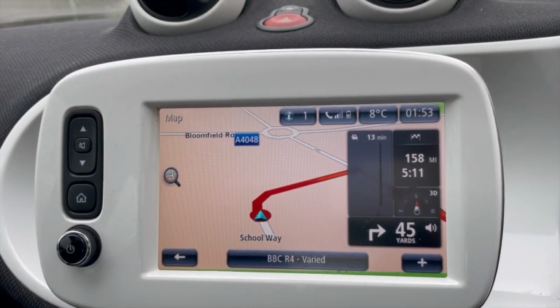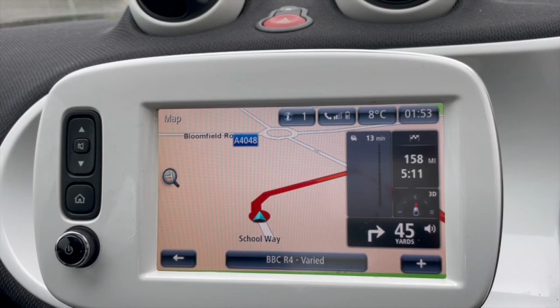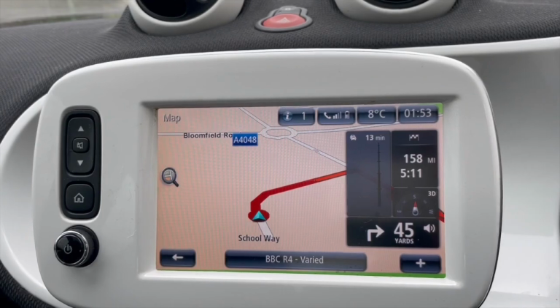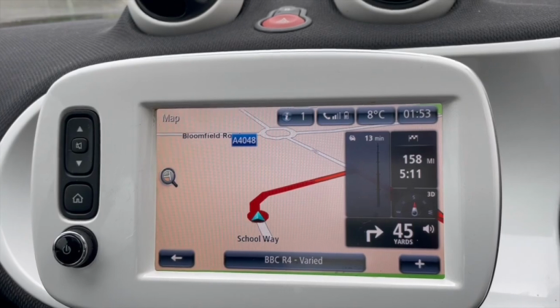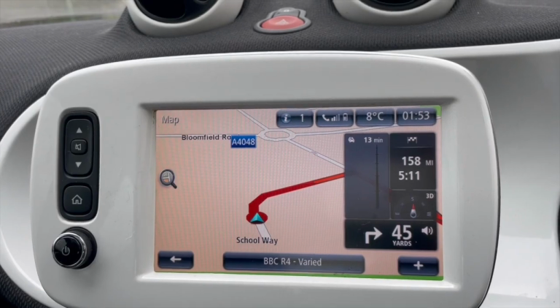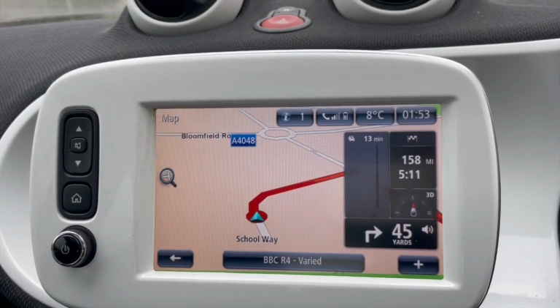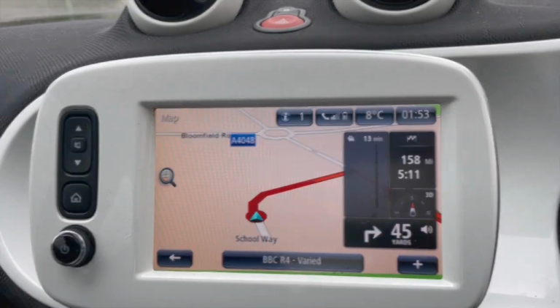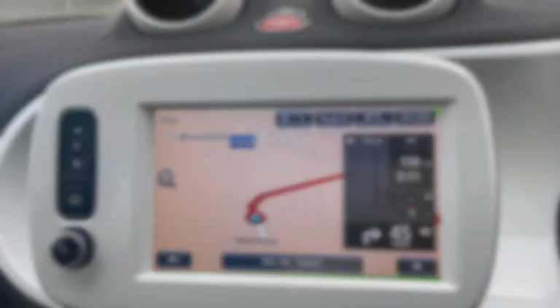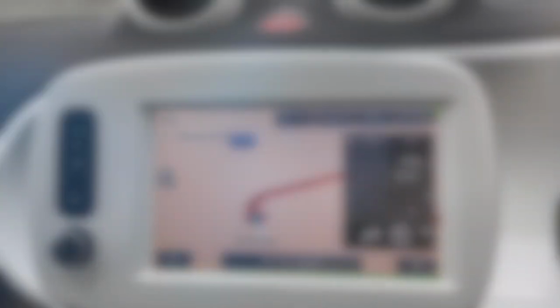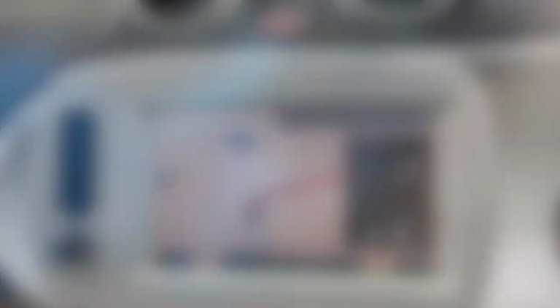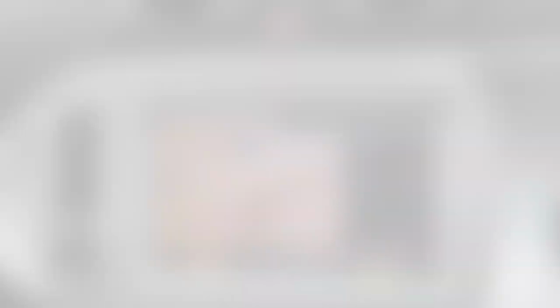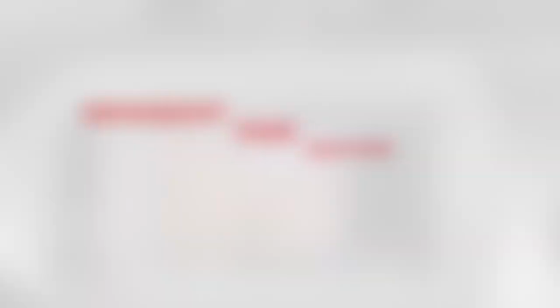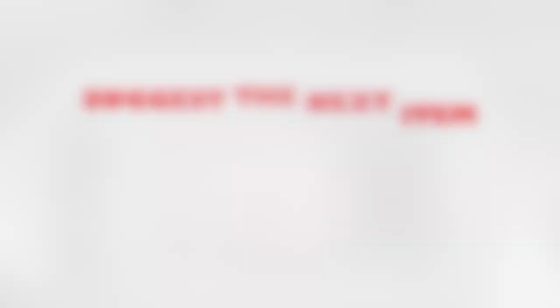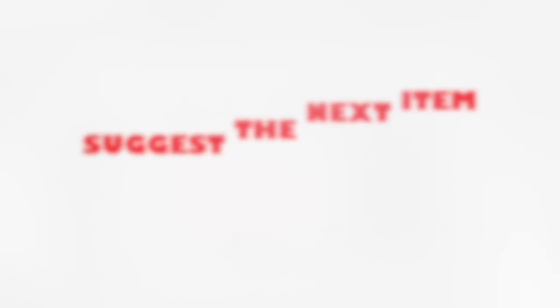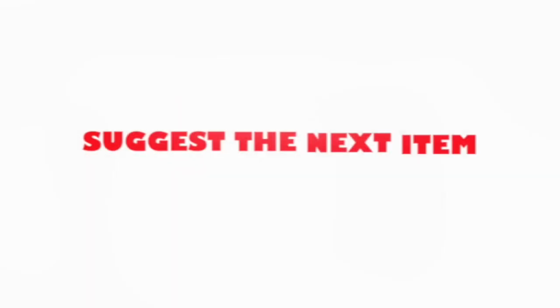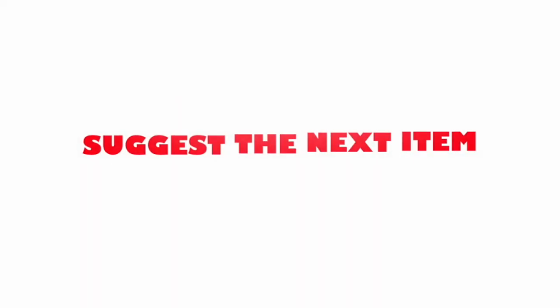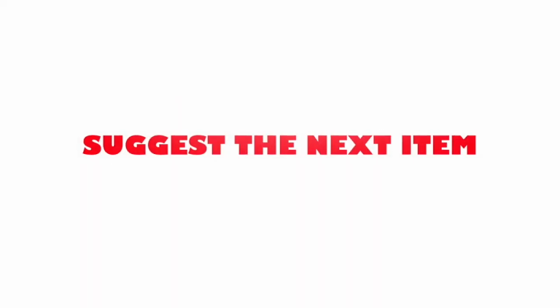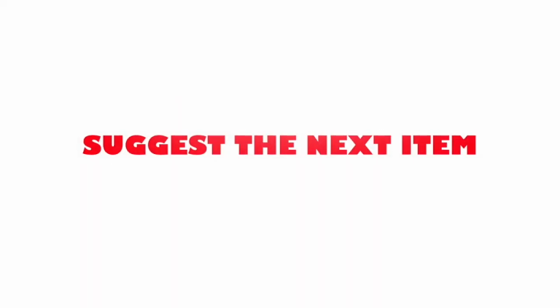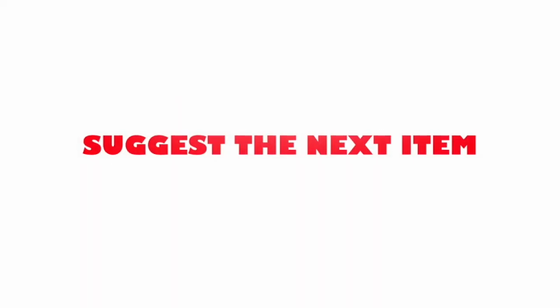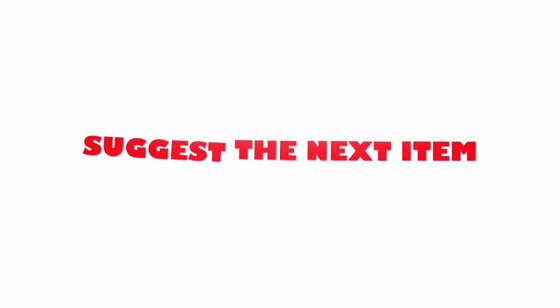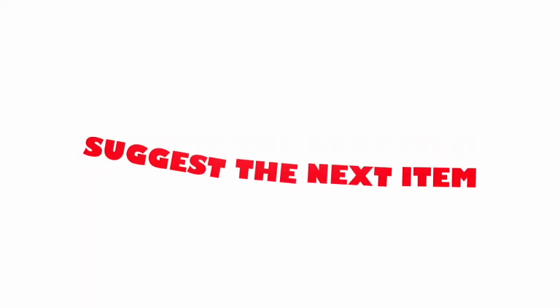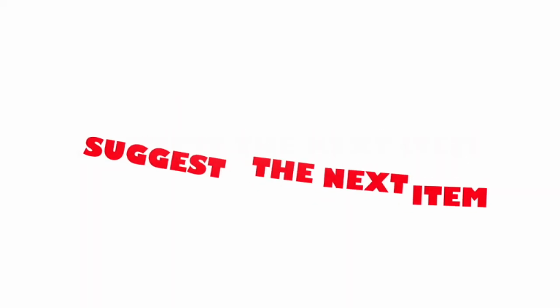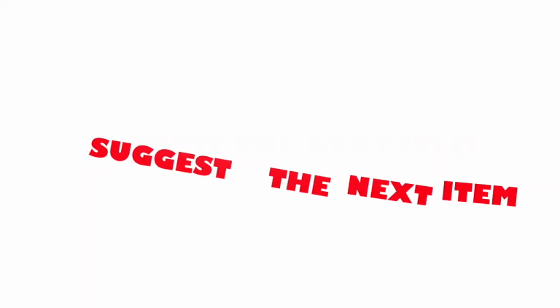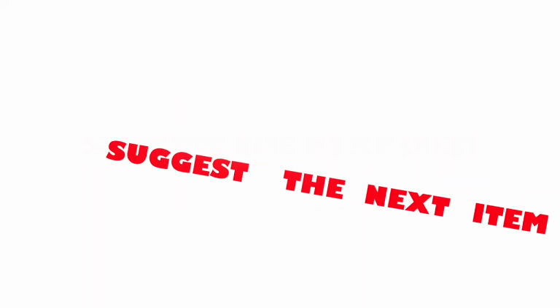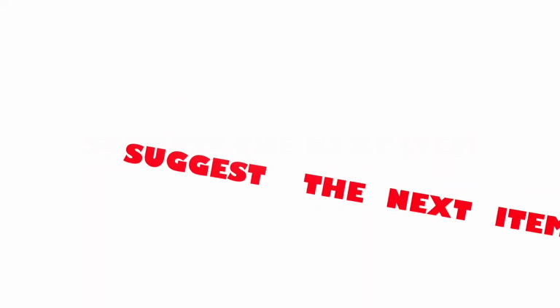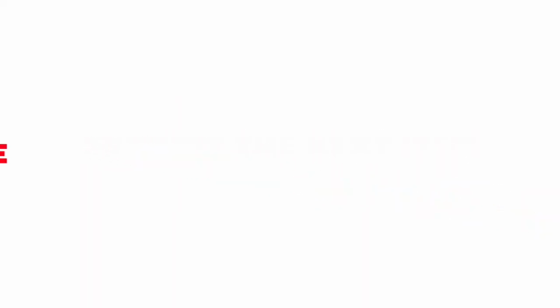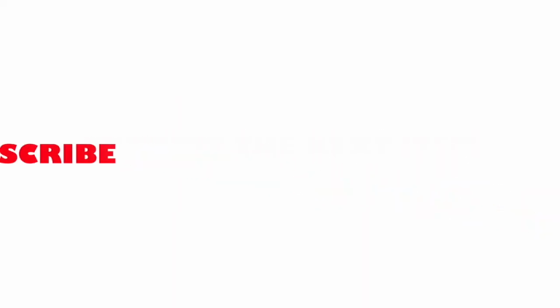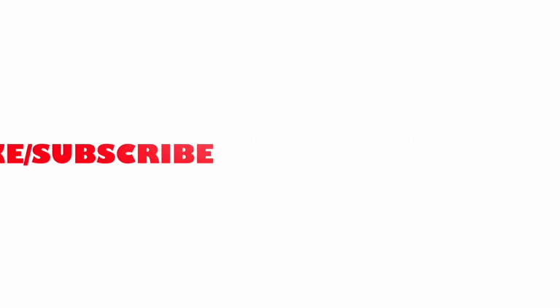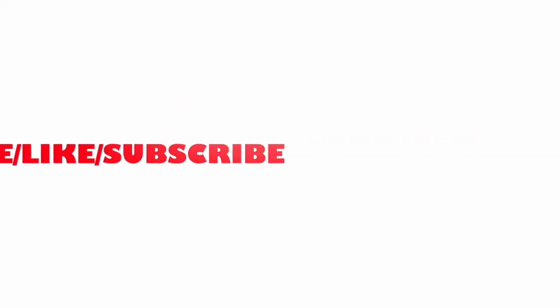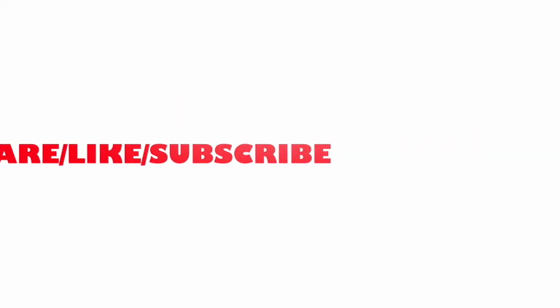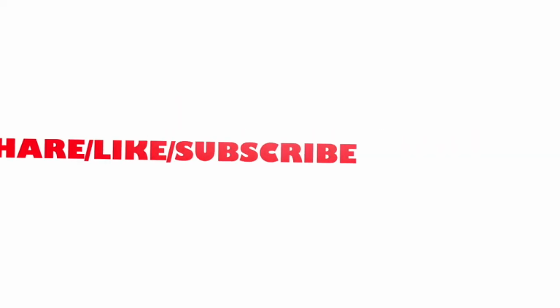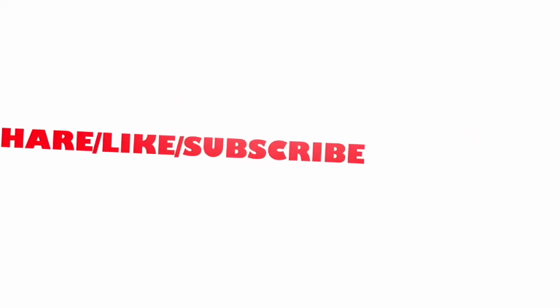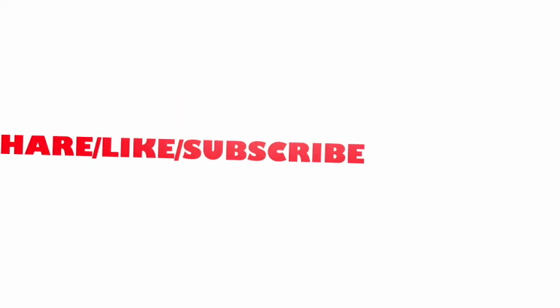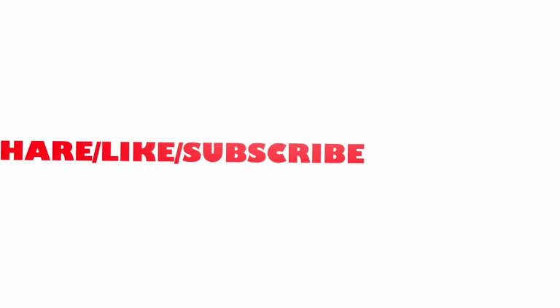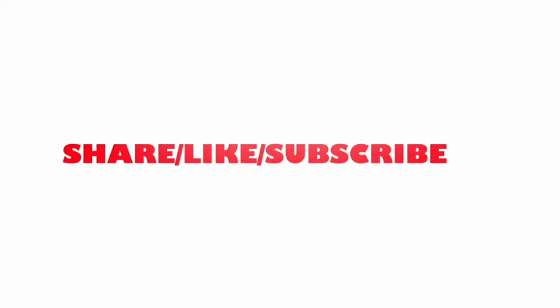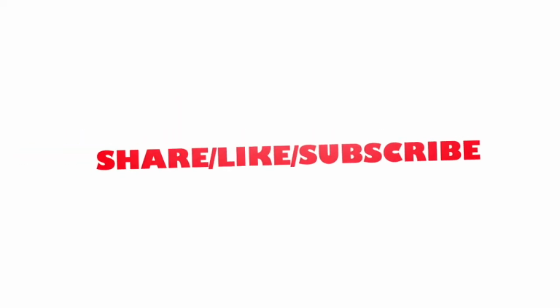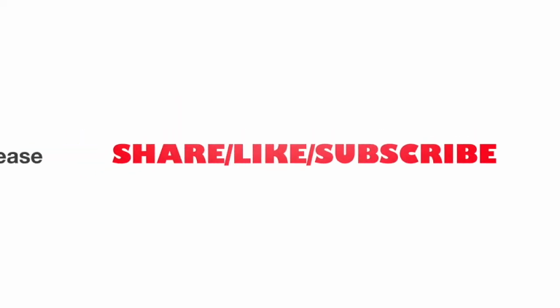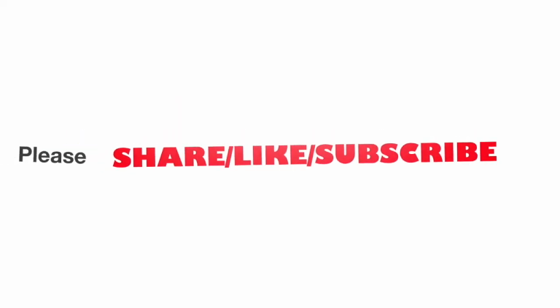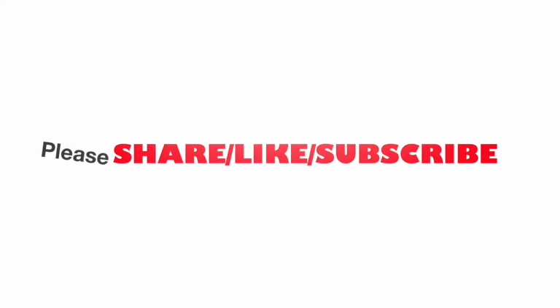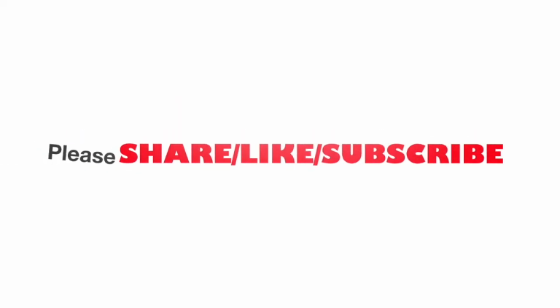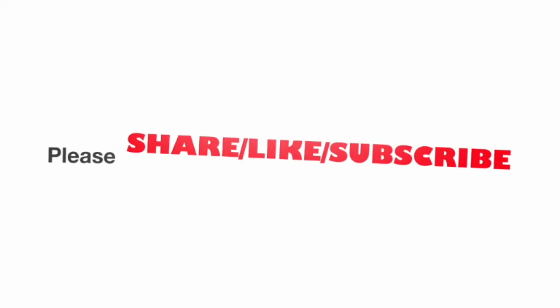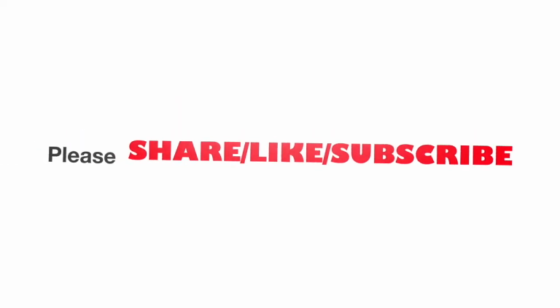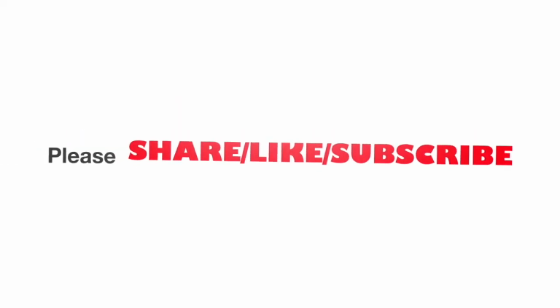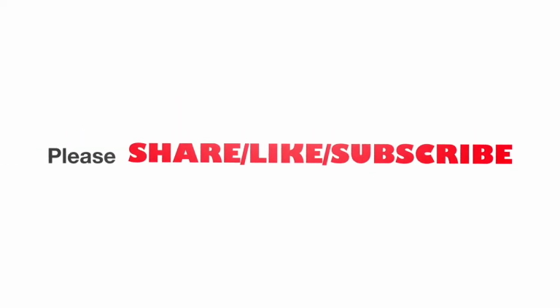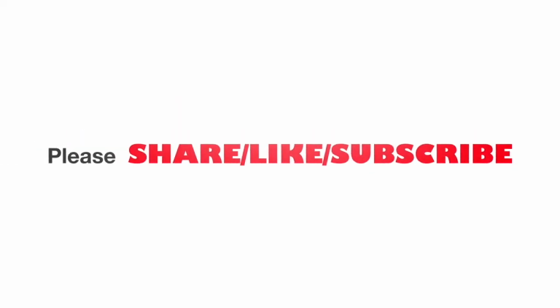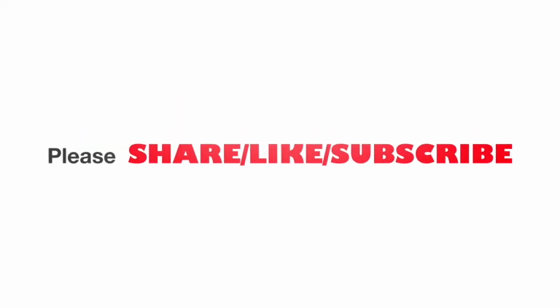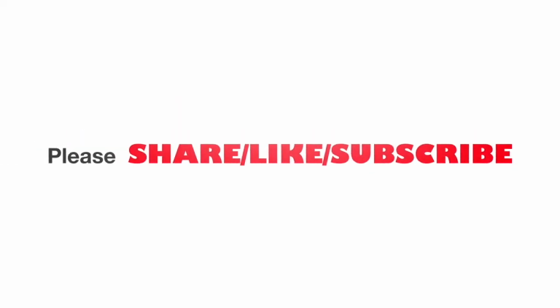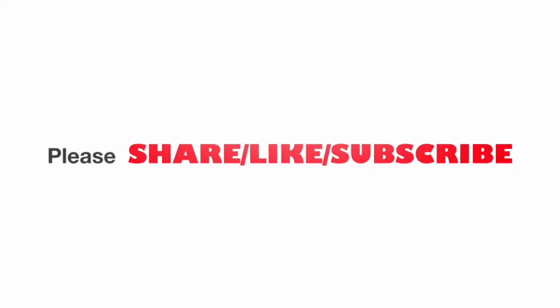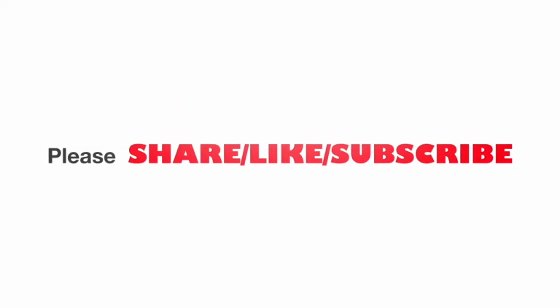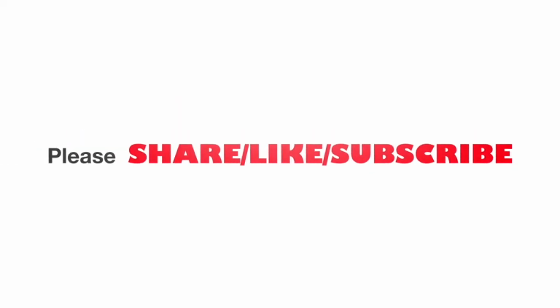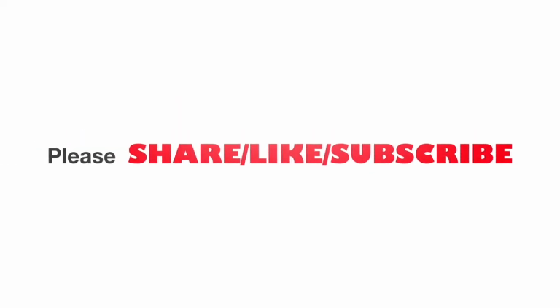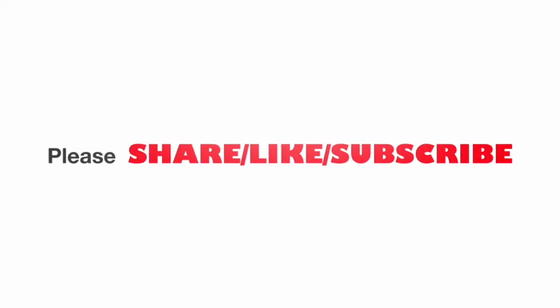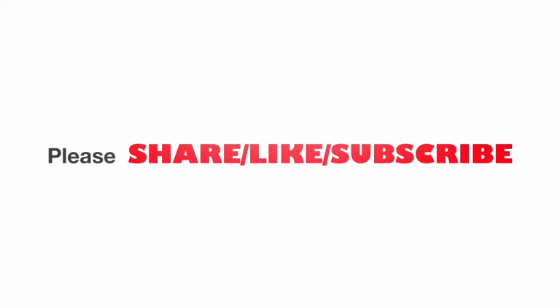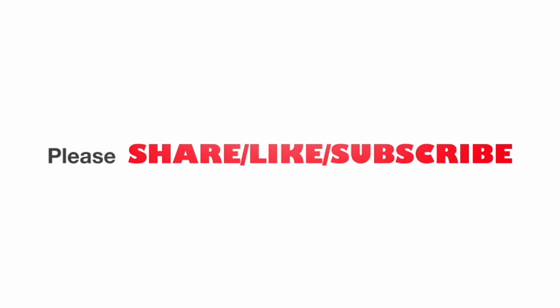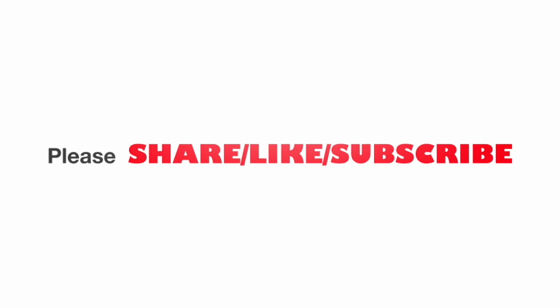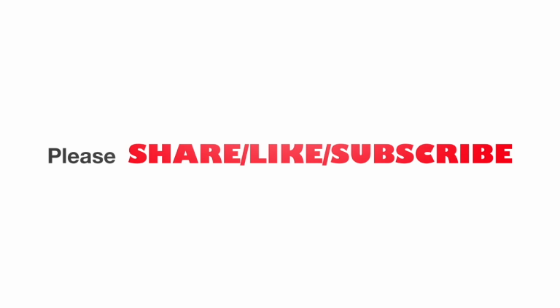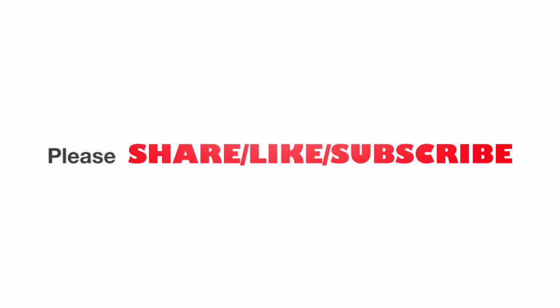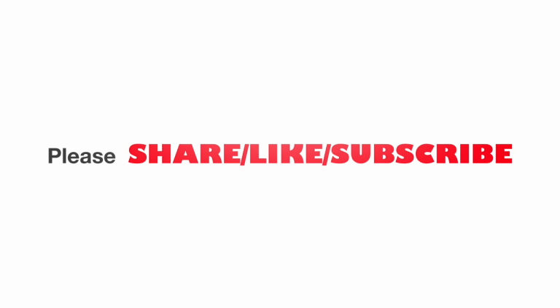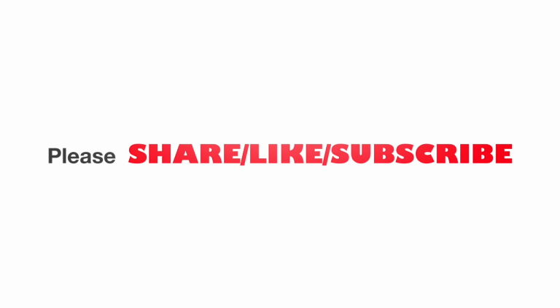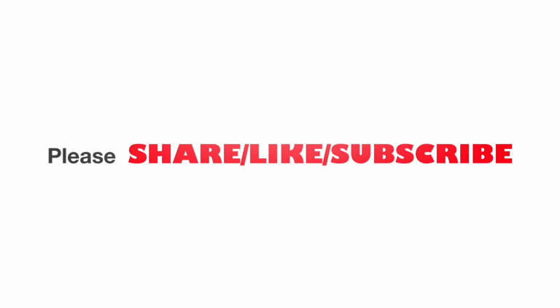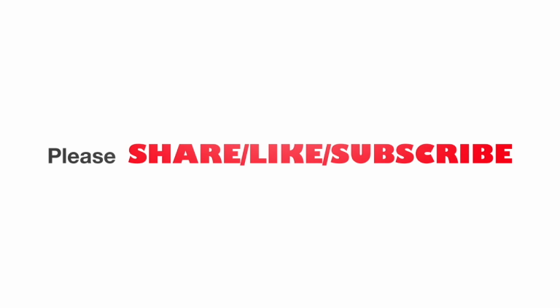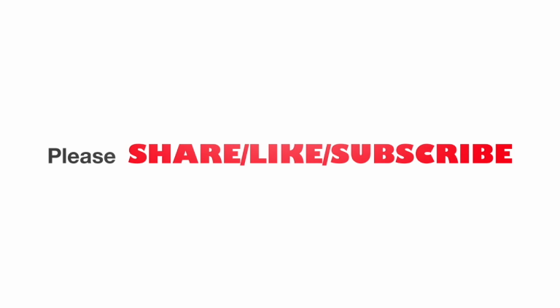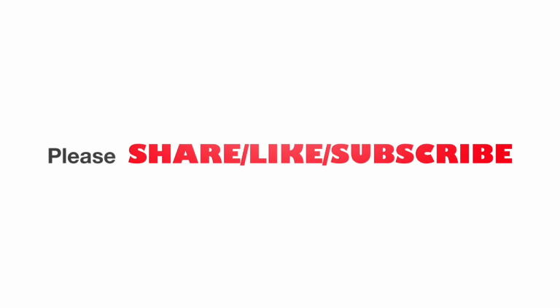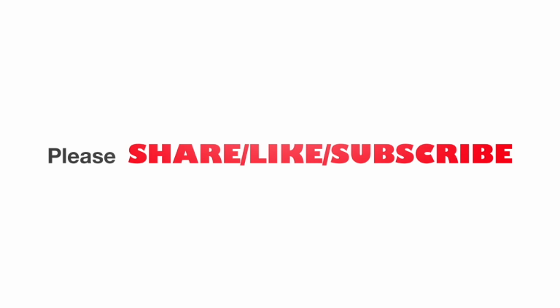Here you are in full screen mode. All that's left now is to remove the USB stick and have a cup of tea. Thanks for watching!